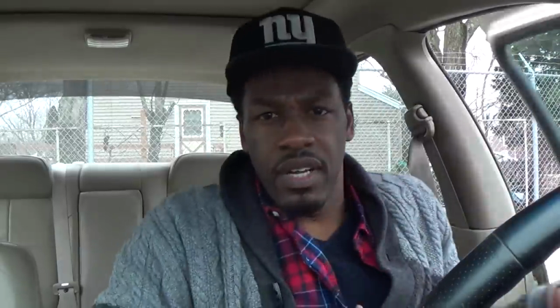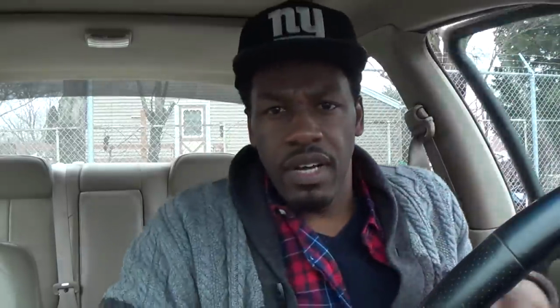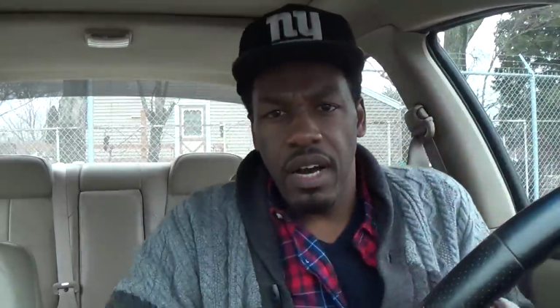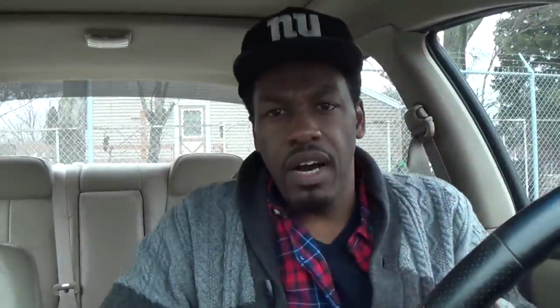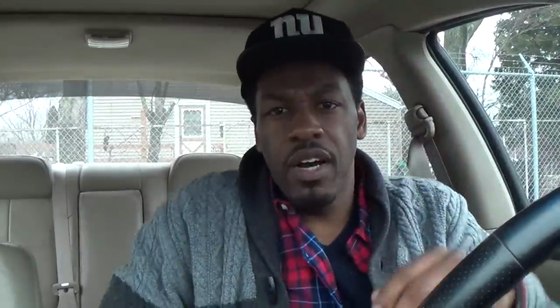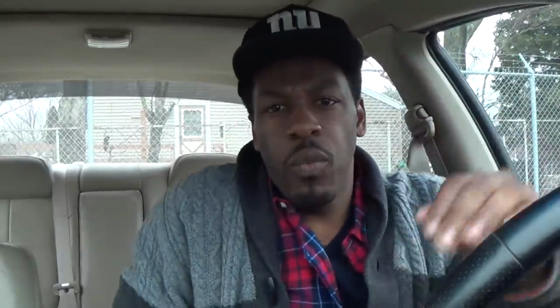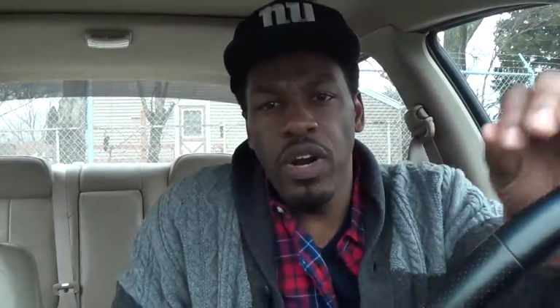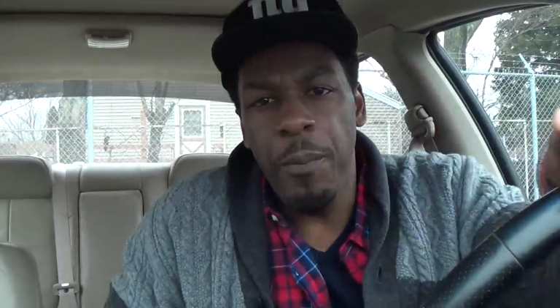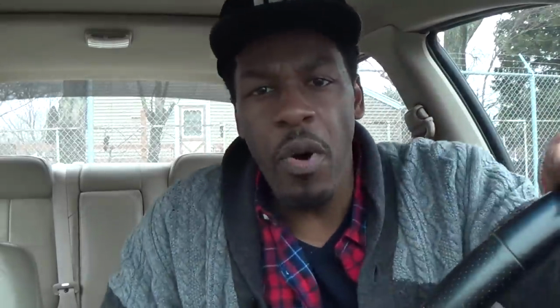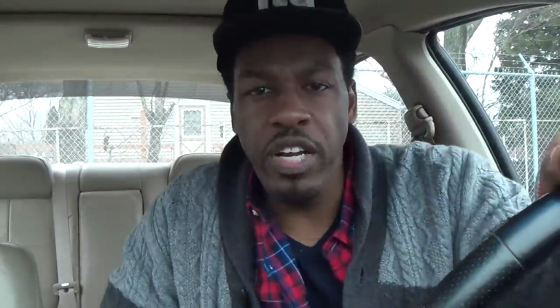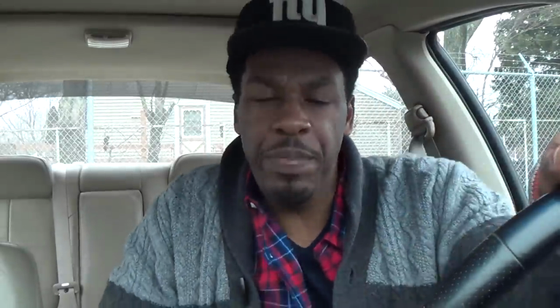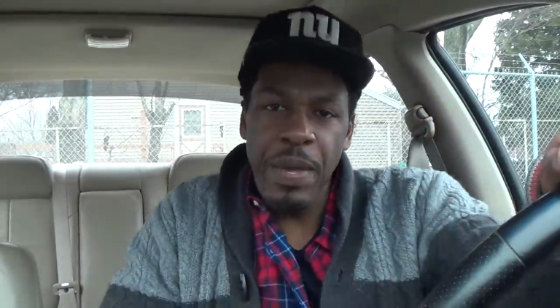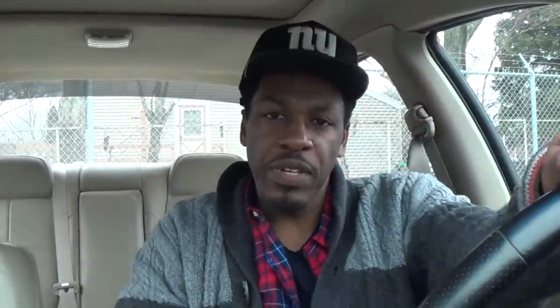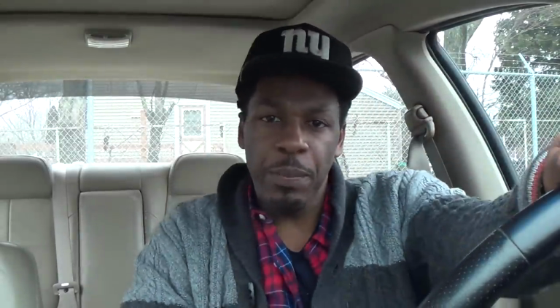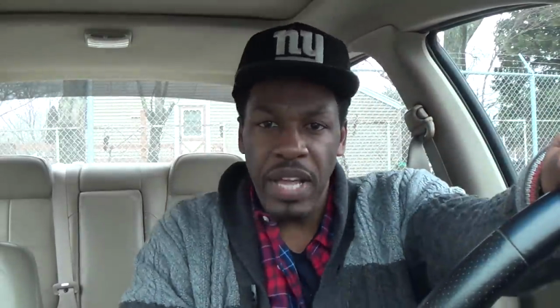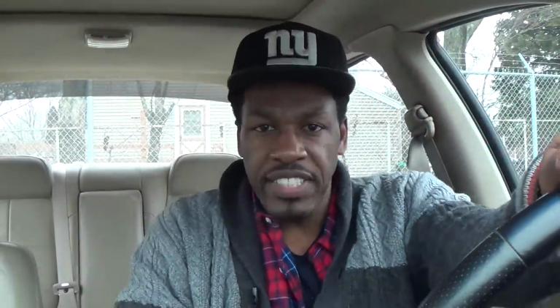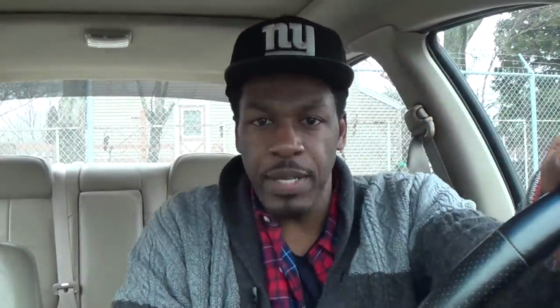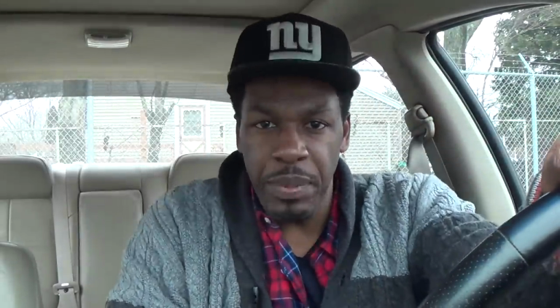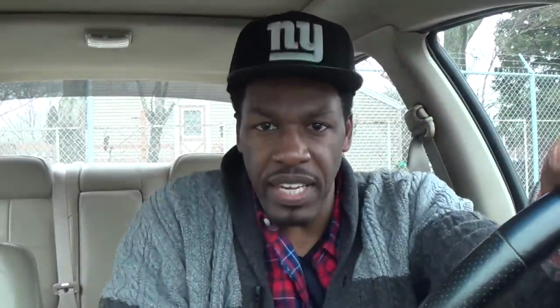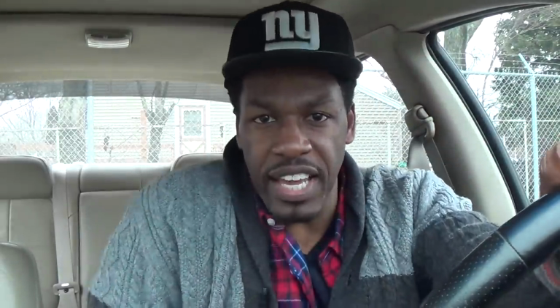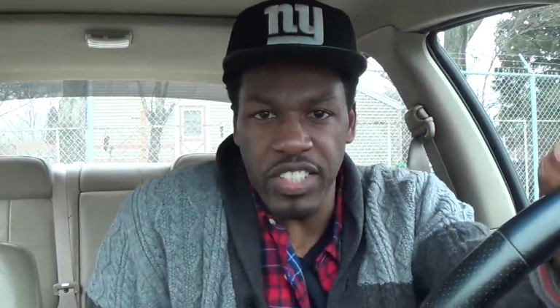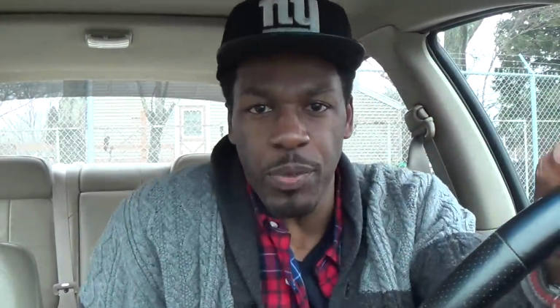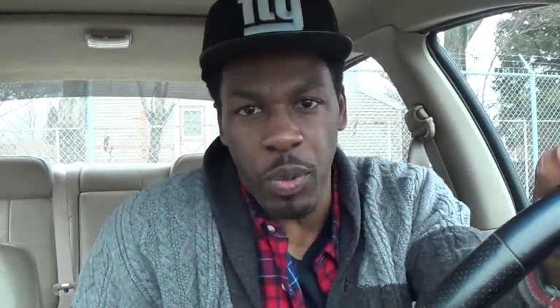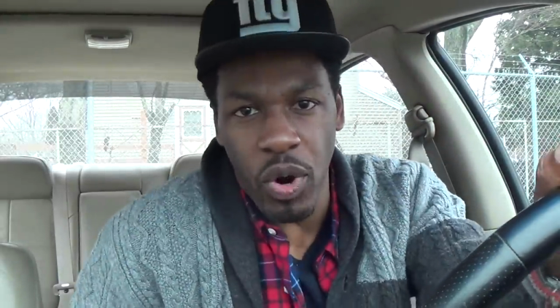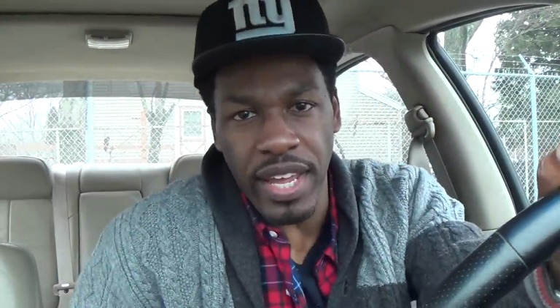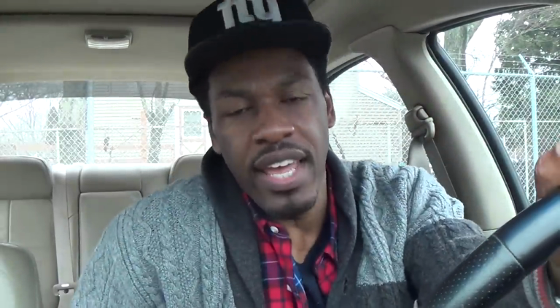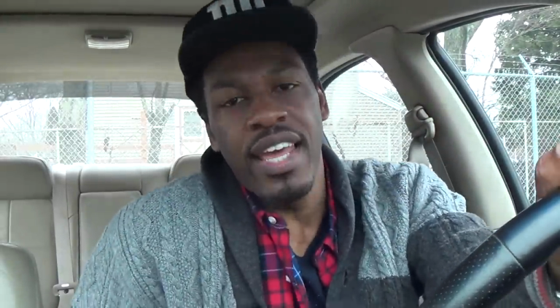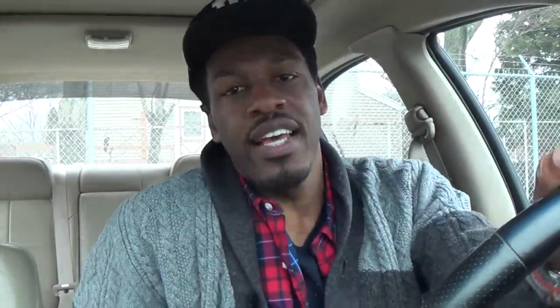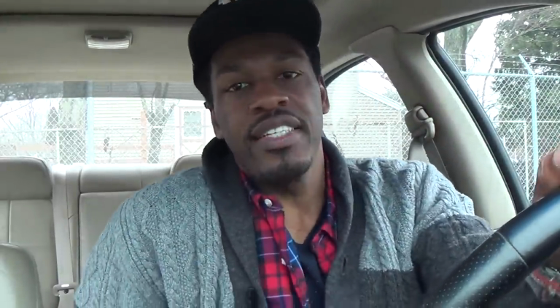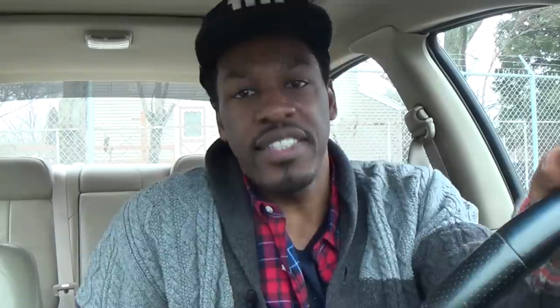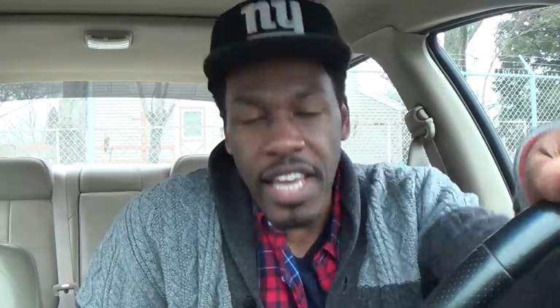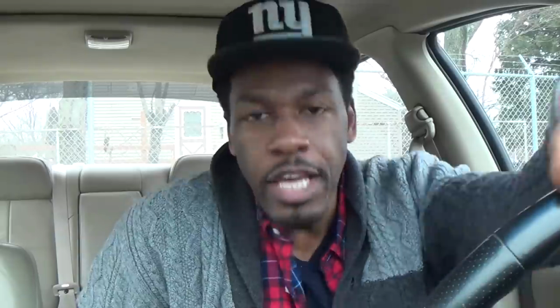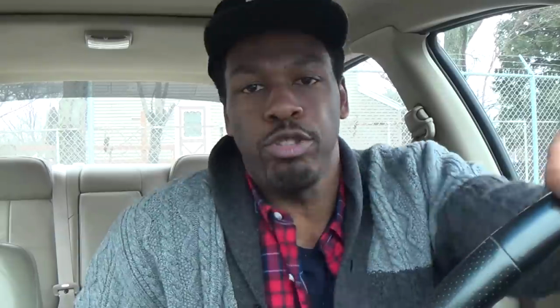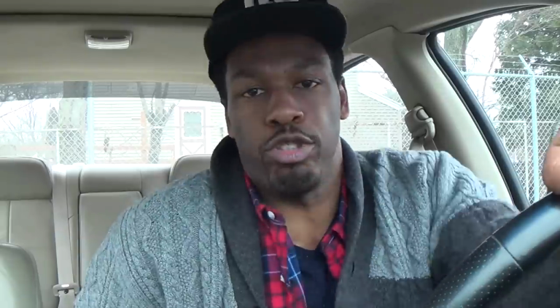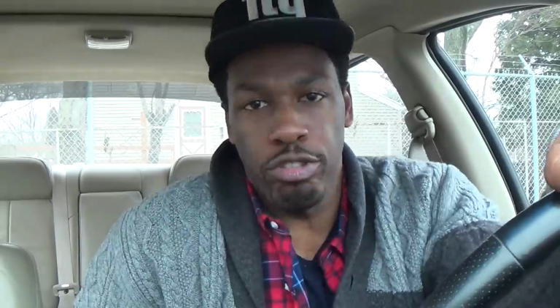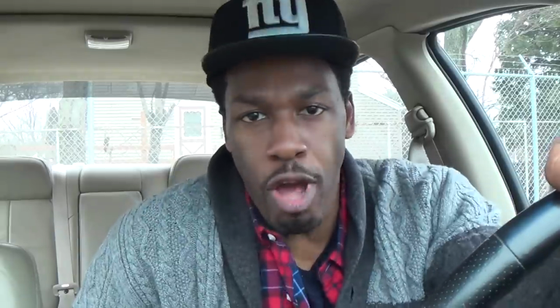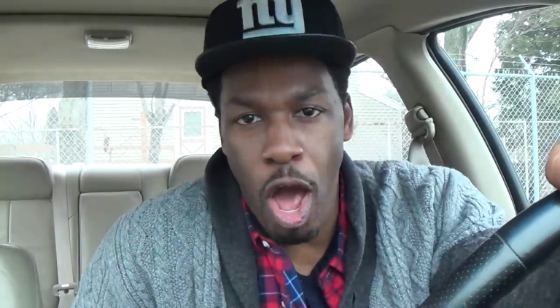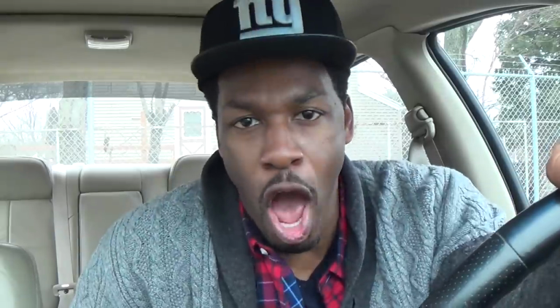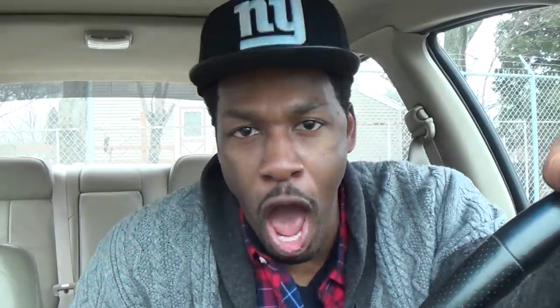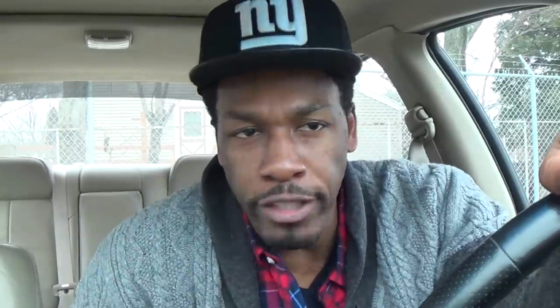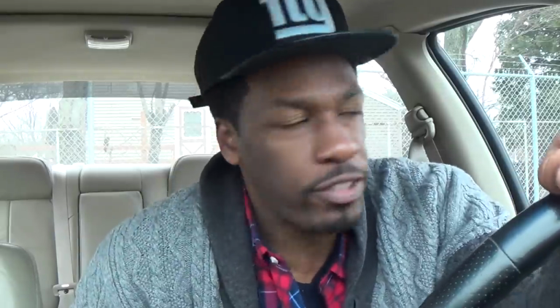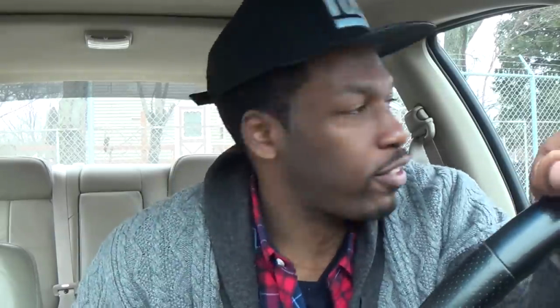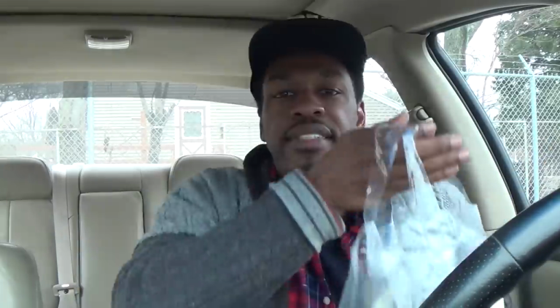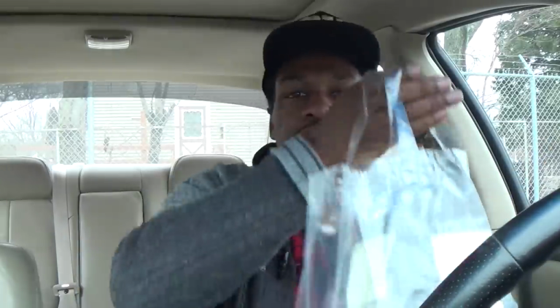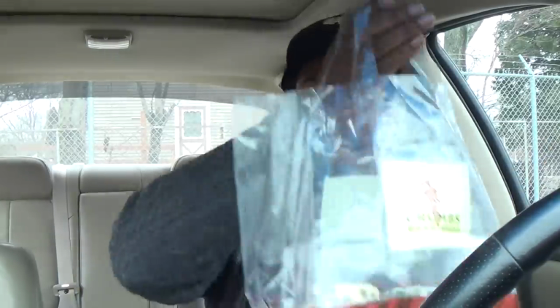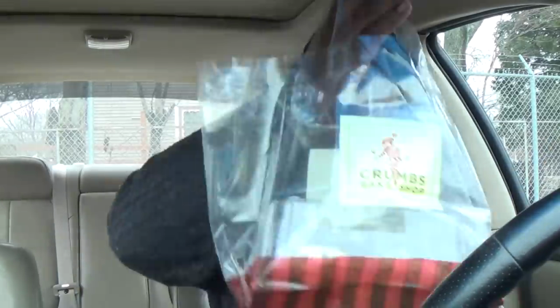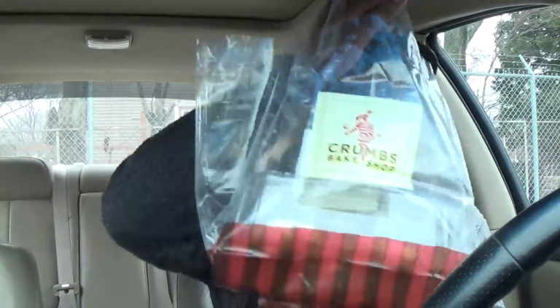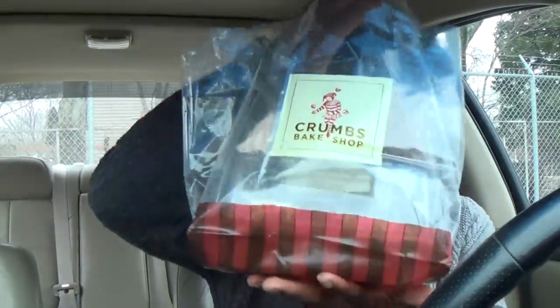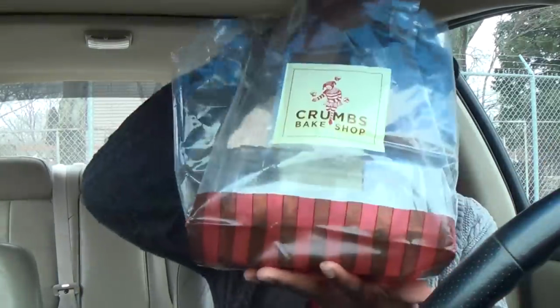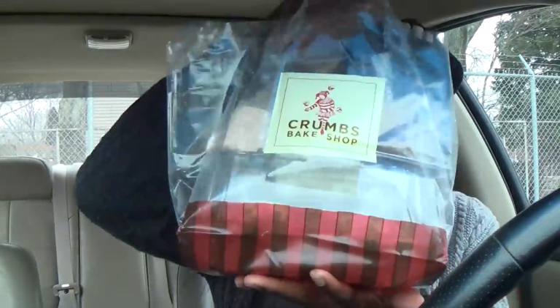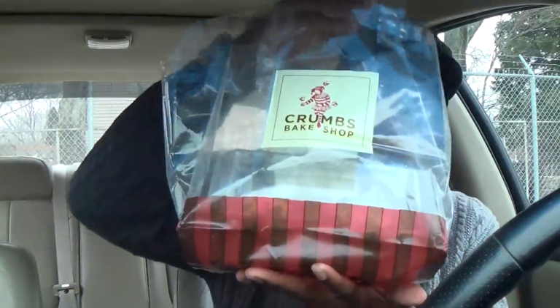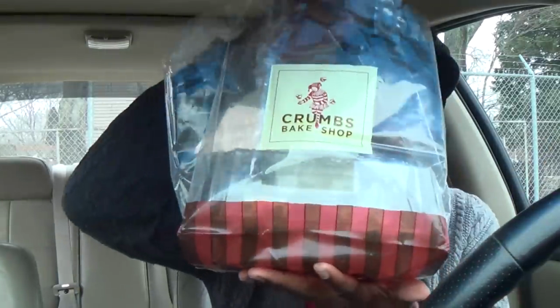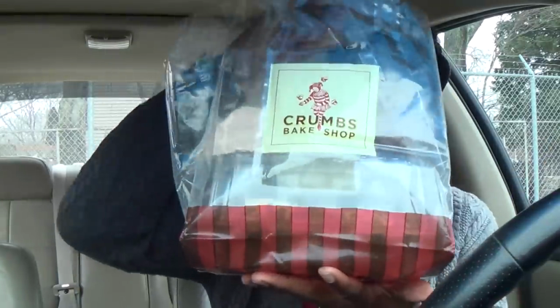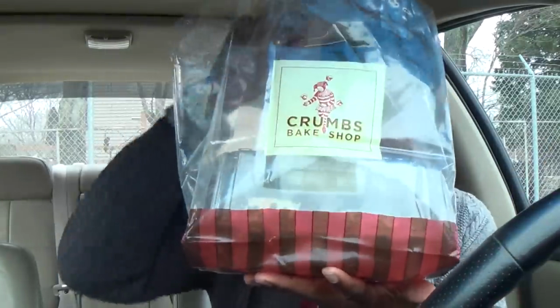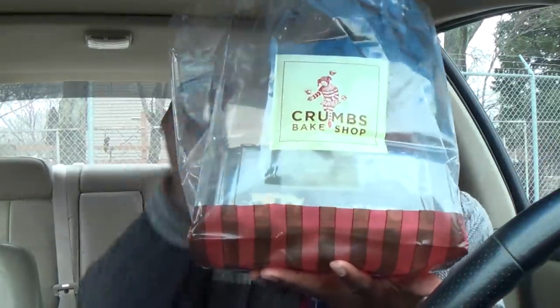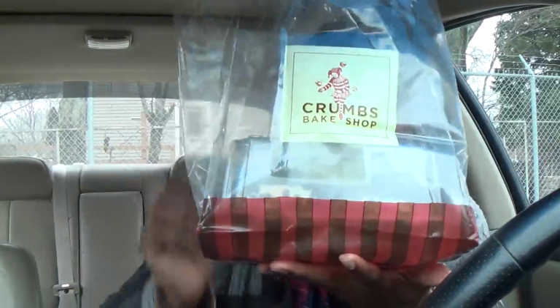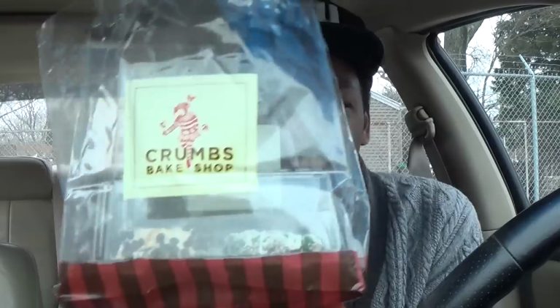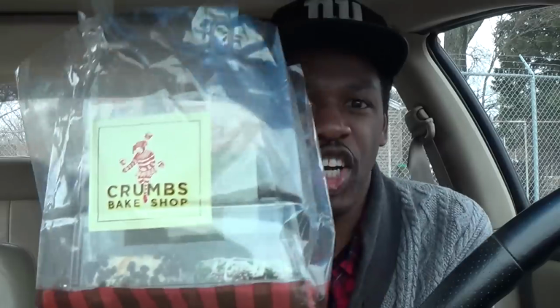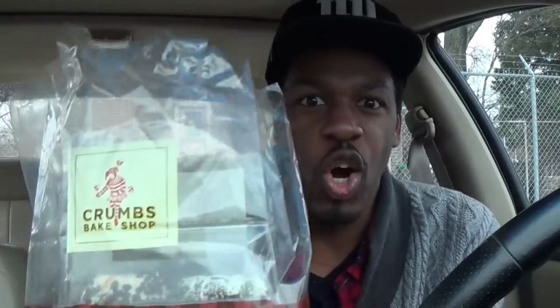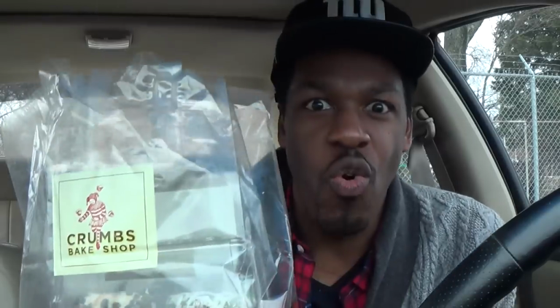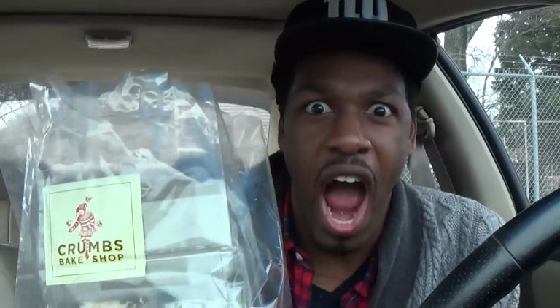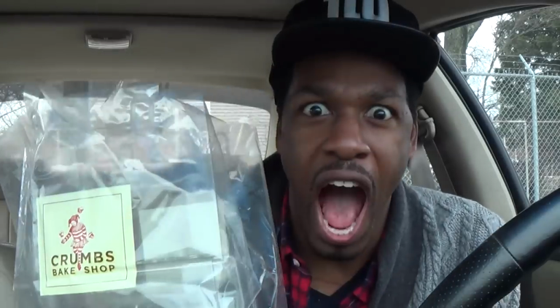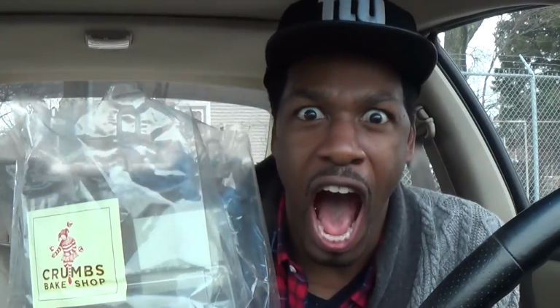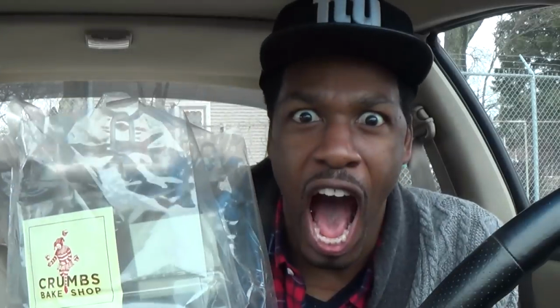What up party people in the place to be, it's your boy C Snacks. Check what we got today — the crumbs.